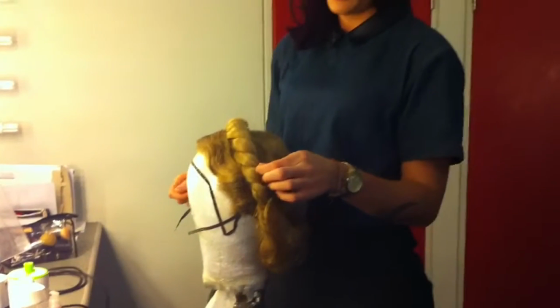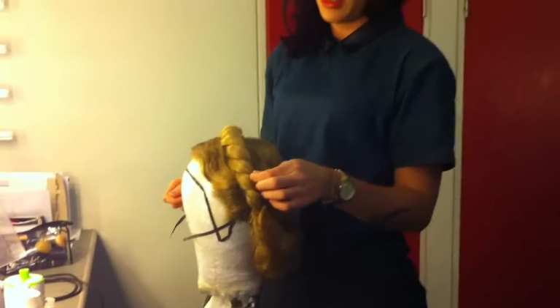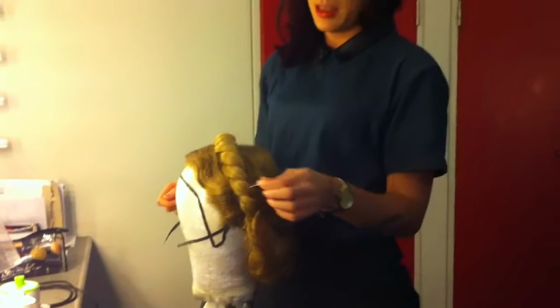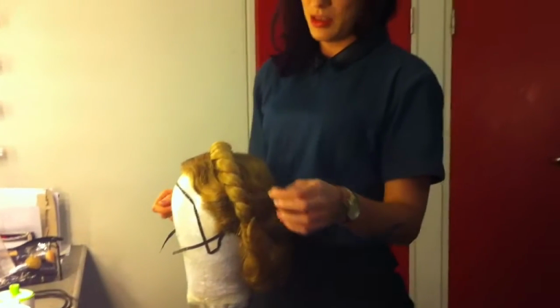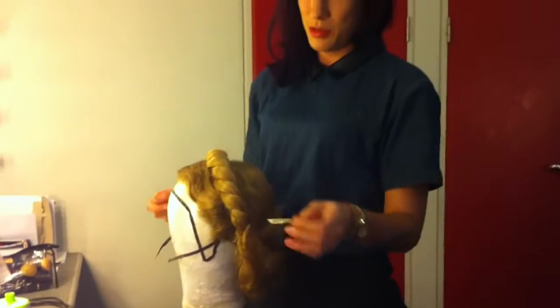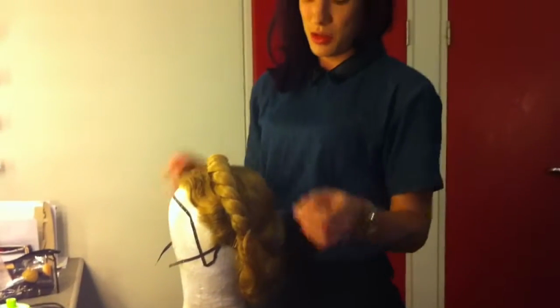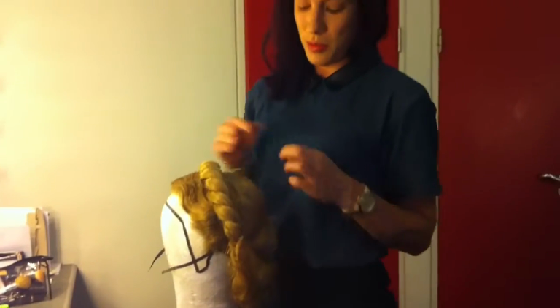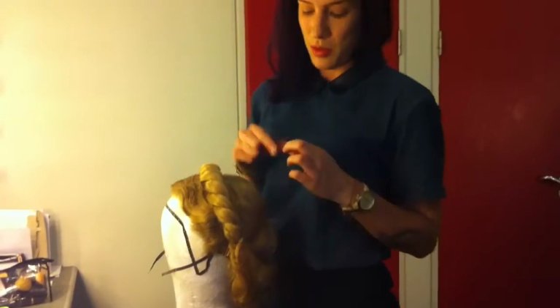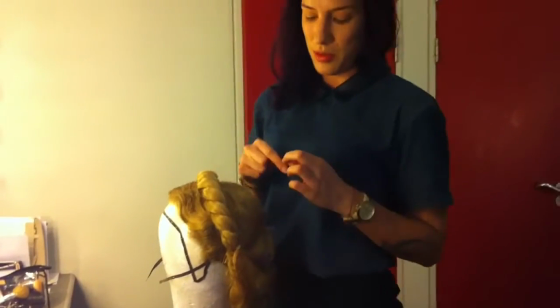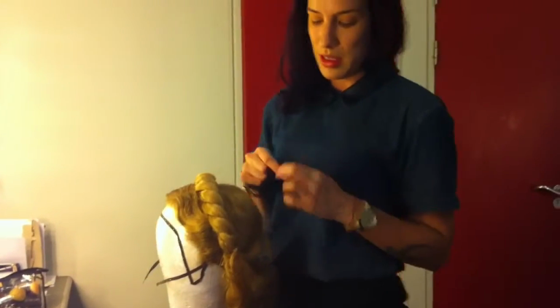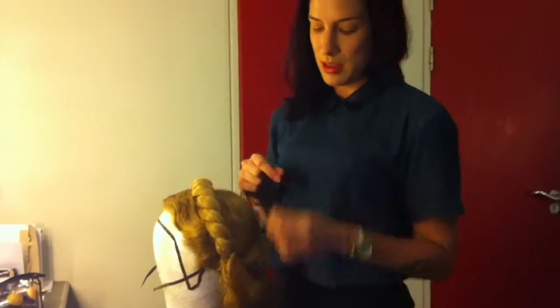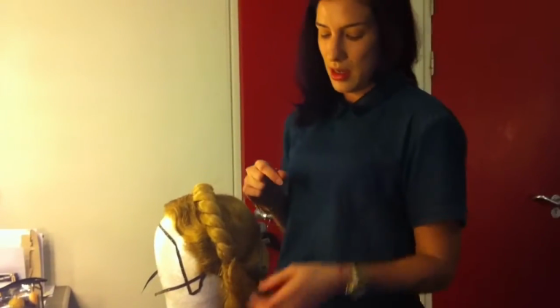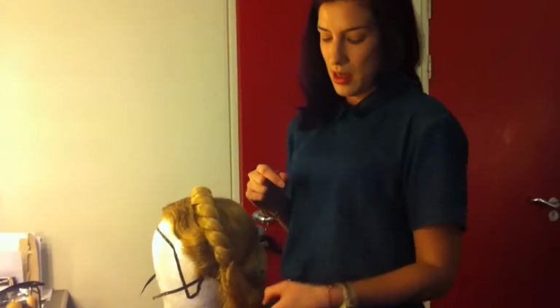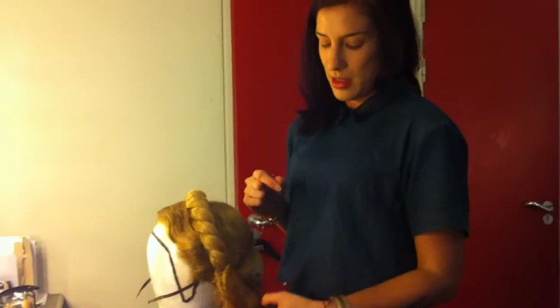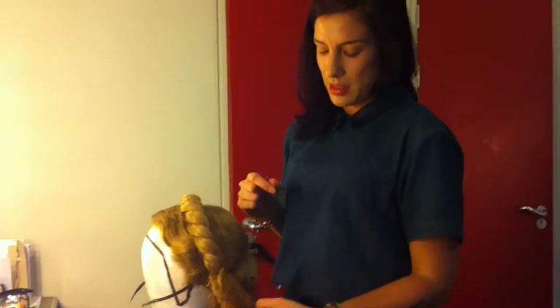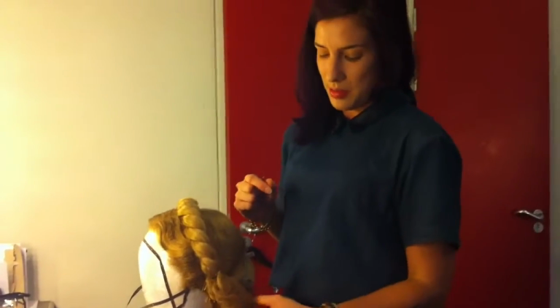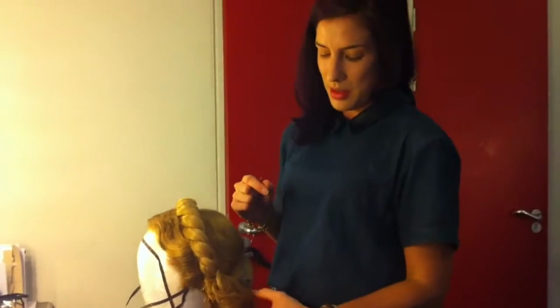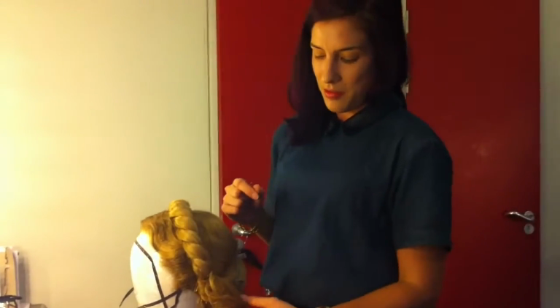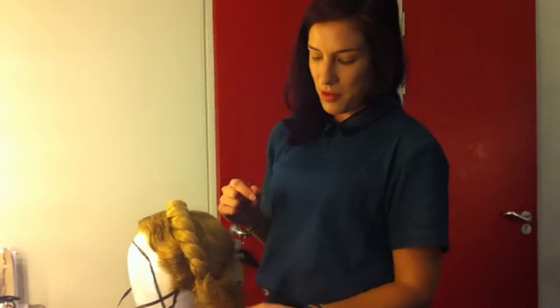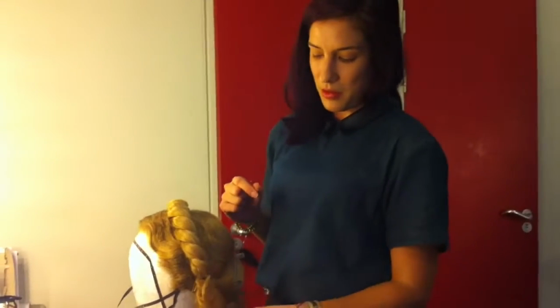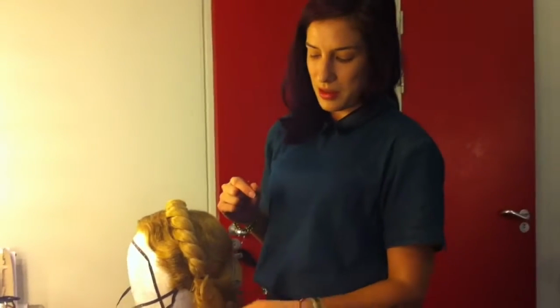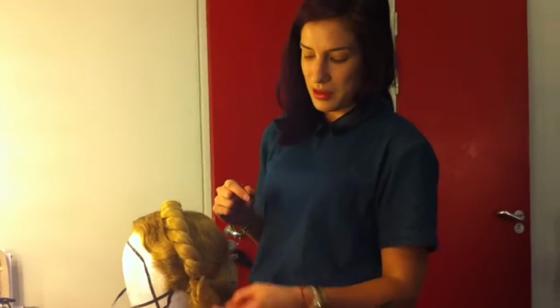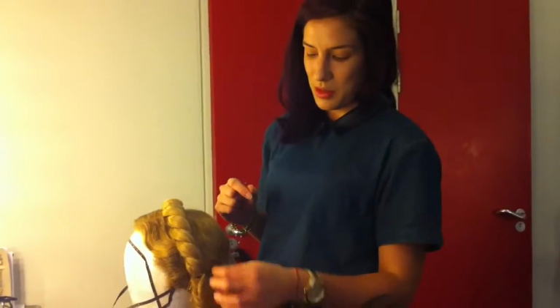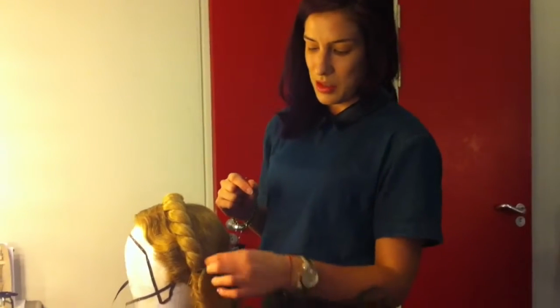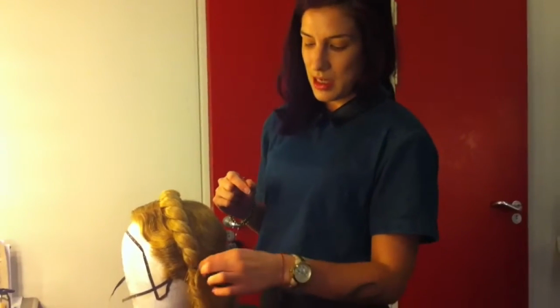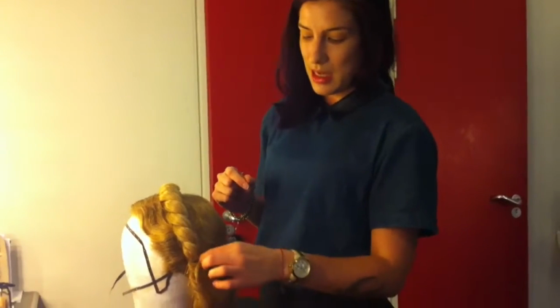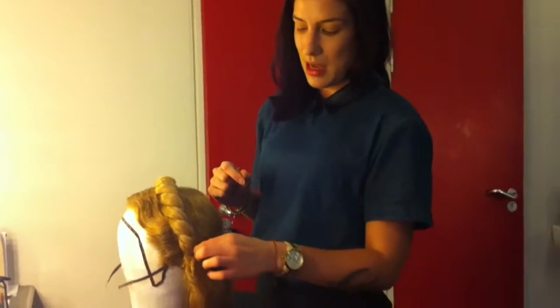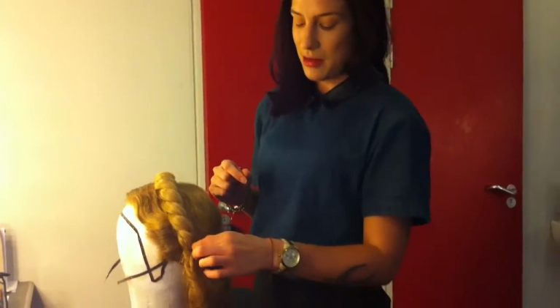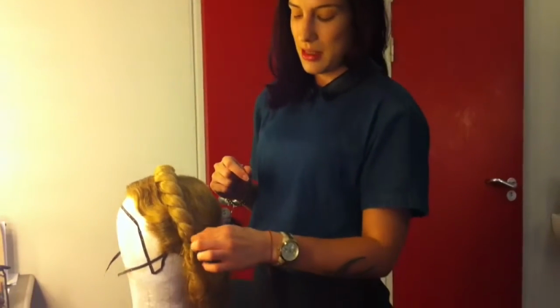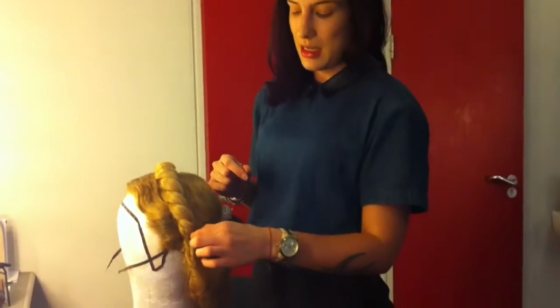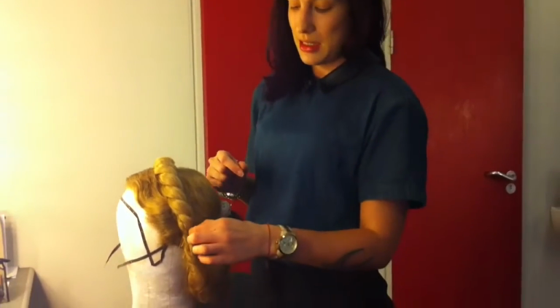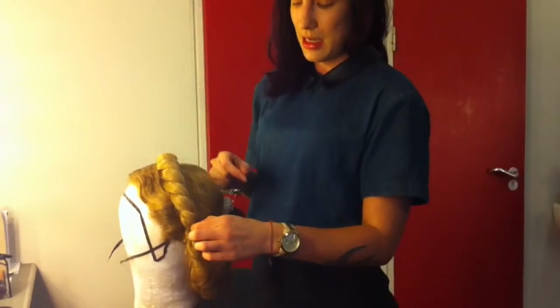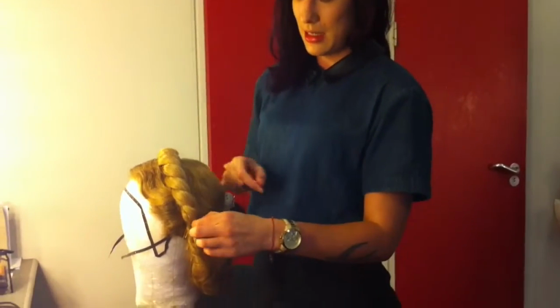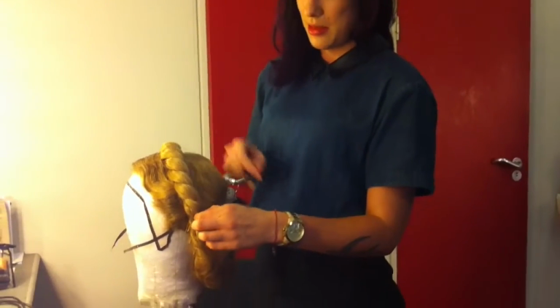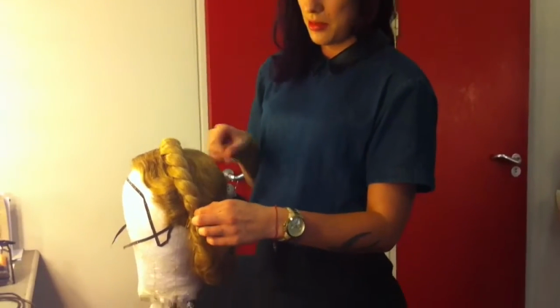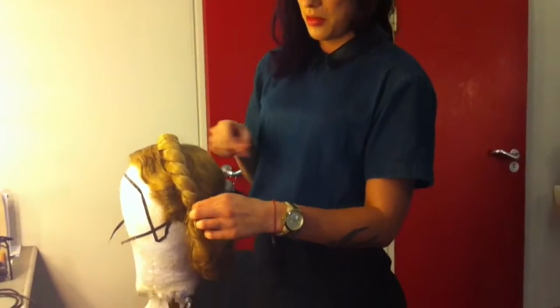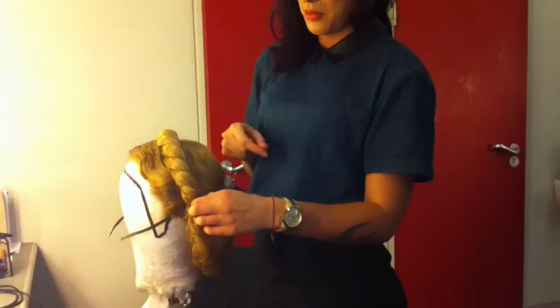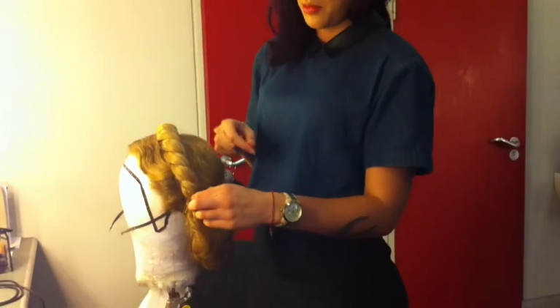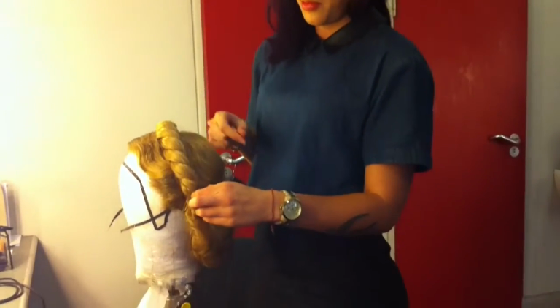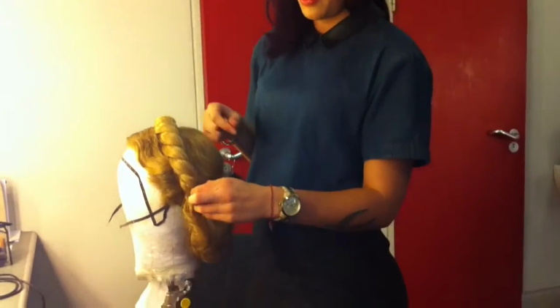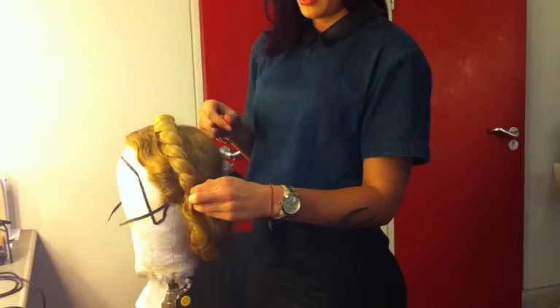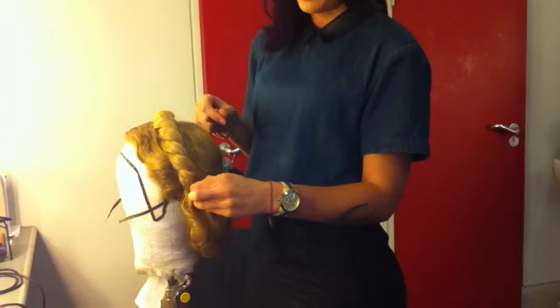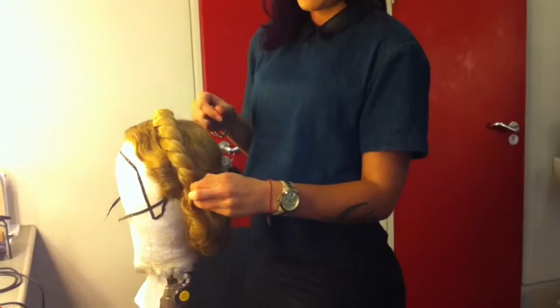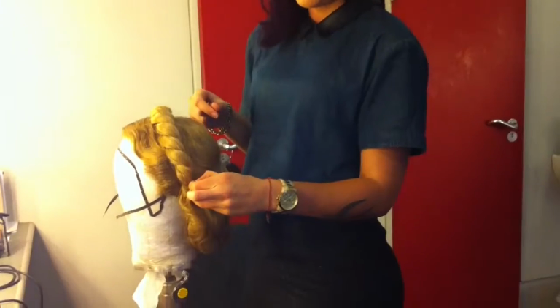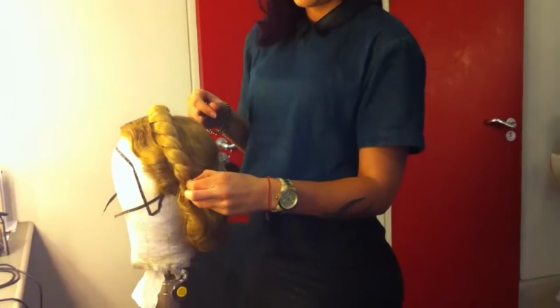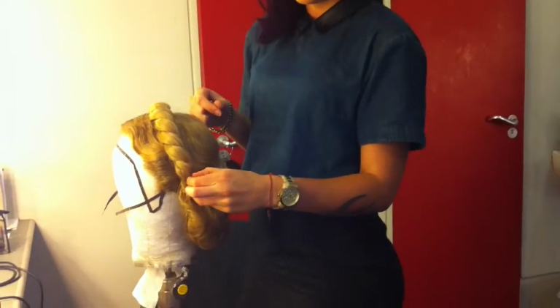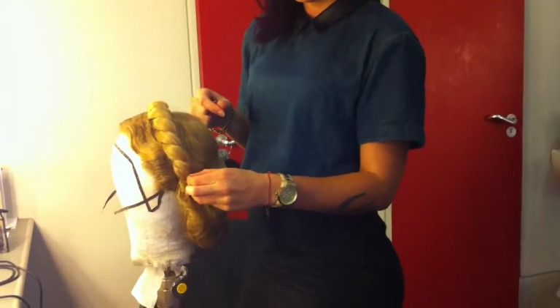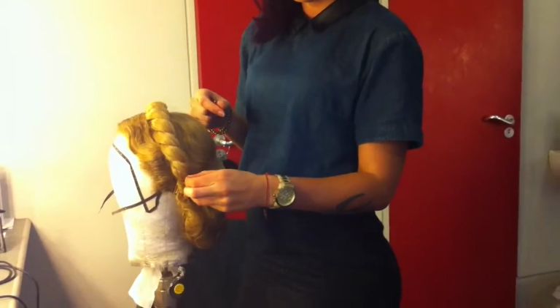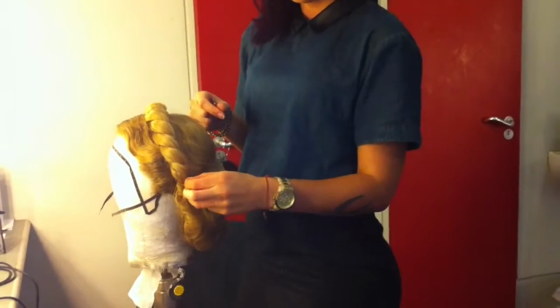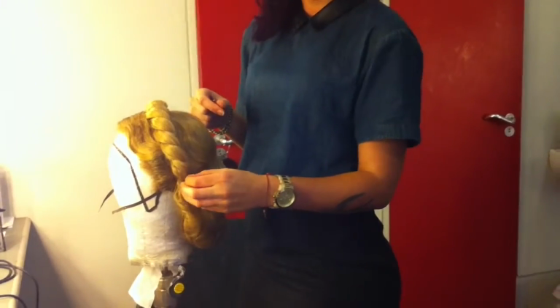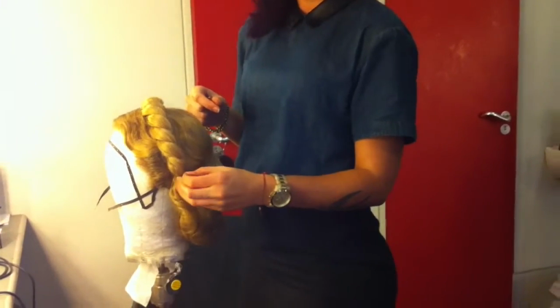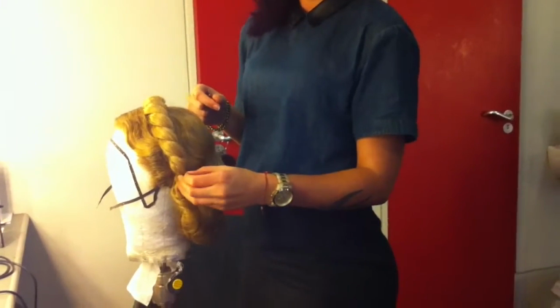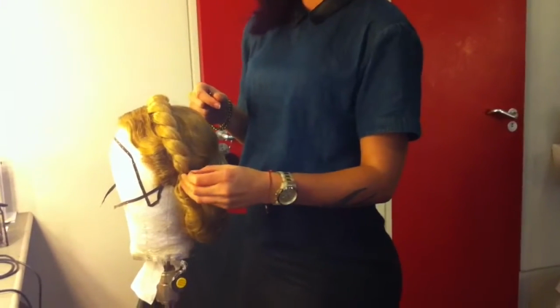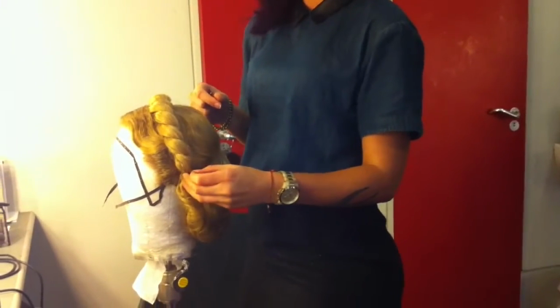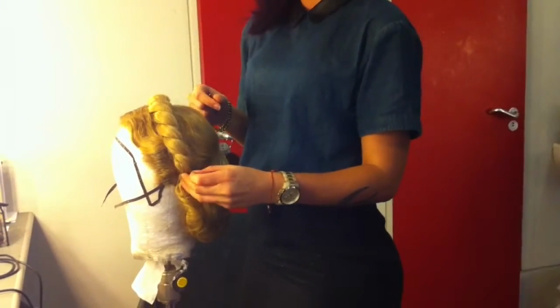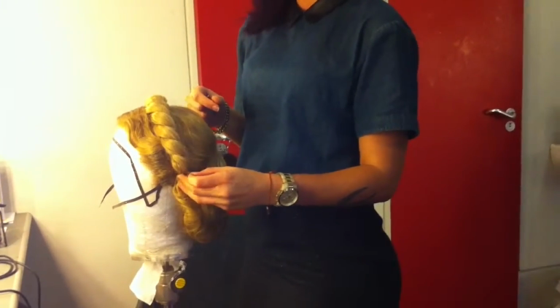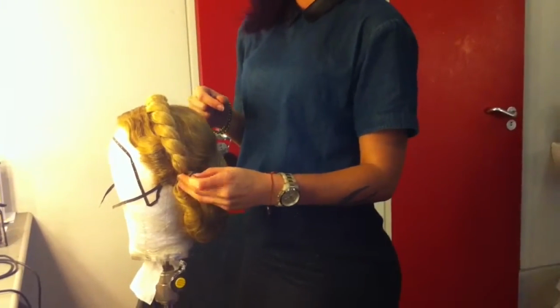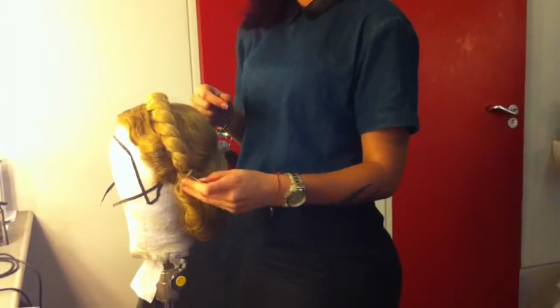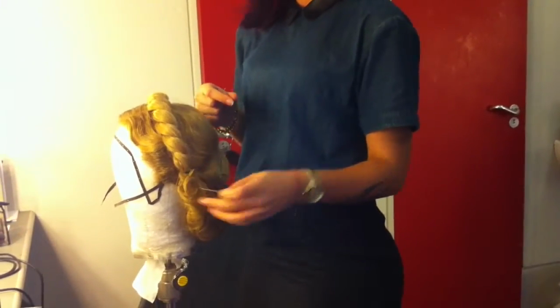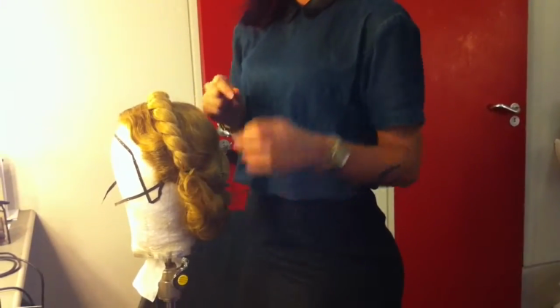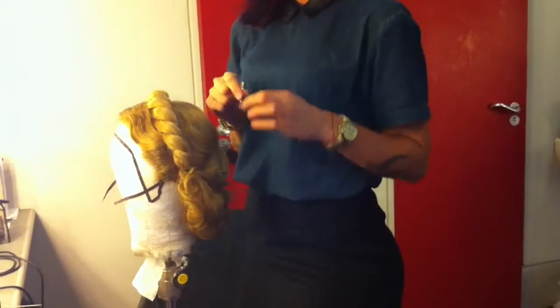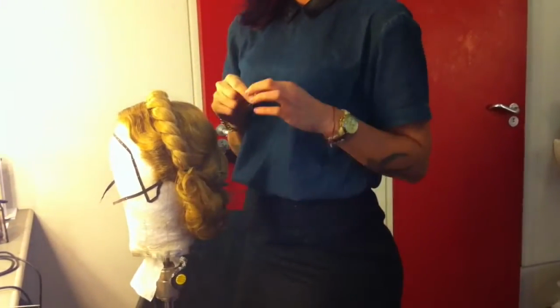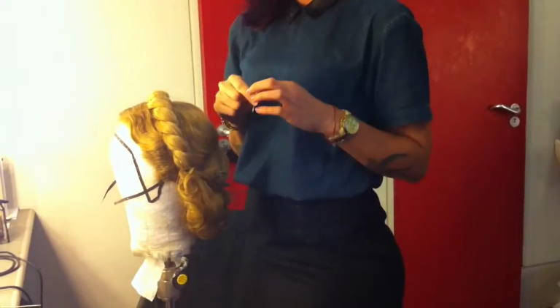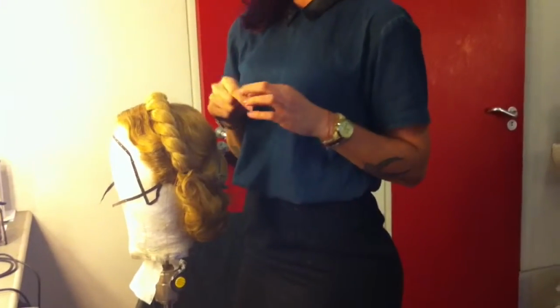I'm just styling it now — this has been in rollers, and then we just take it out, net it, and put it into the style, which is 1930s.